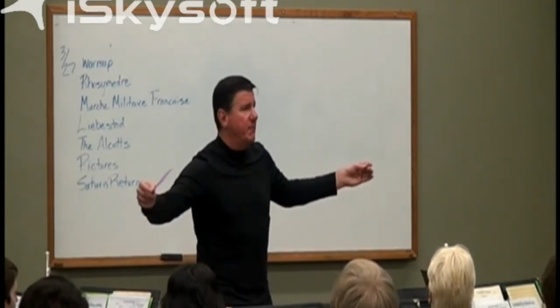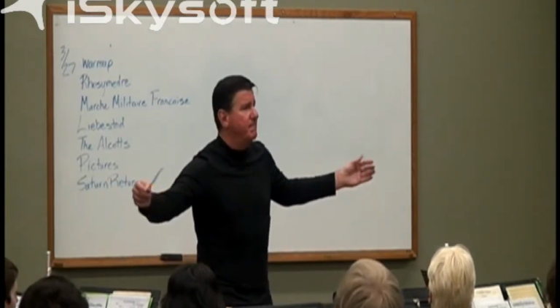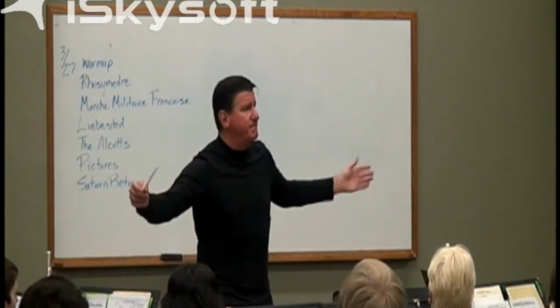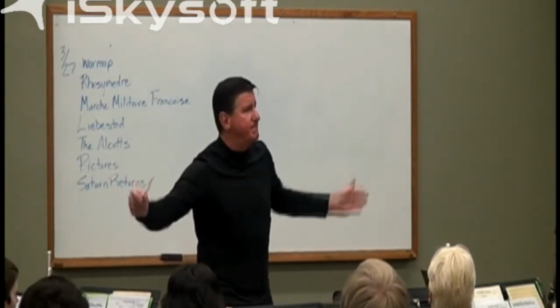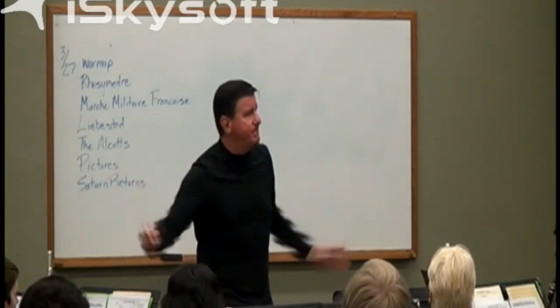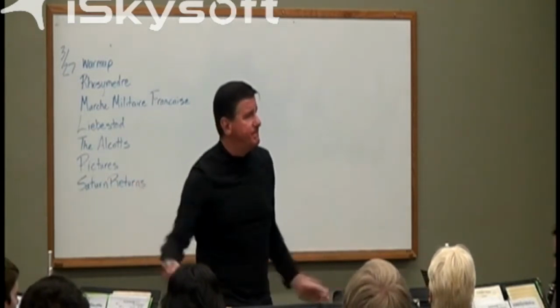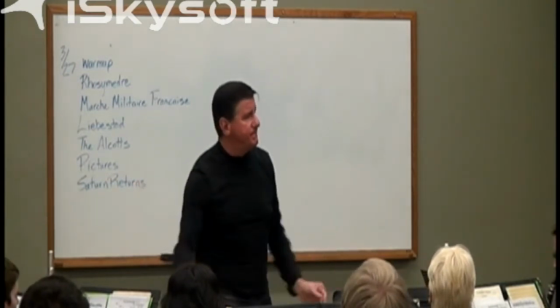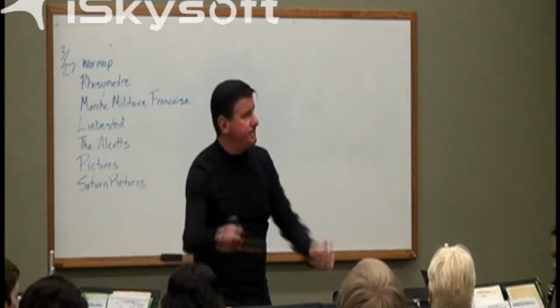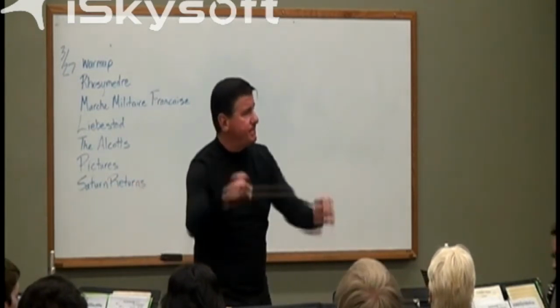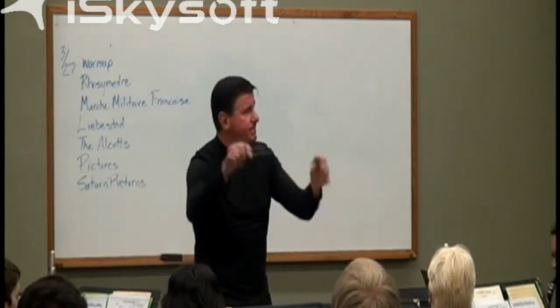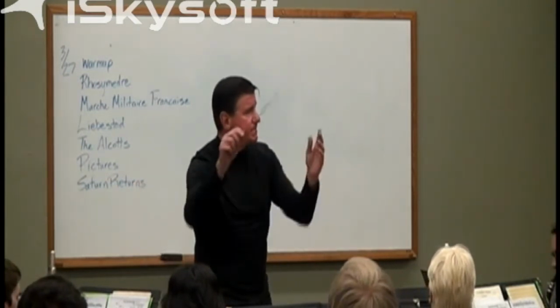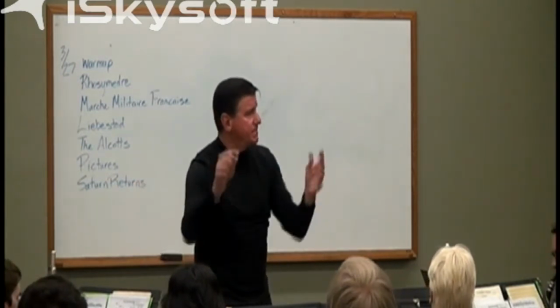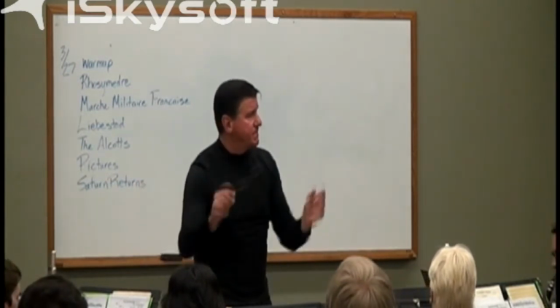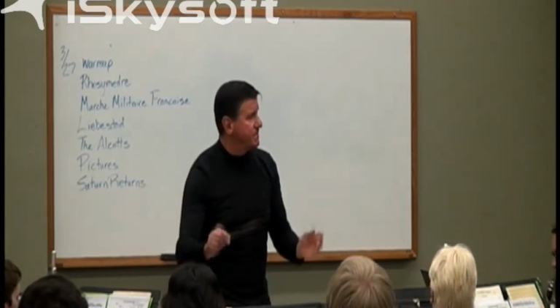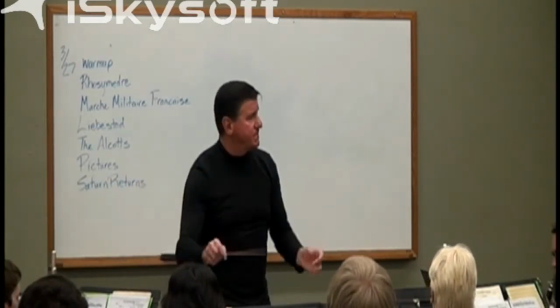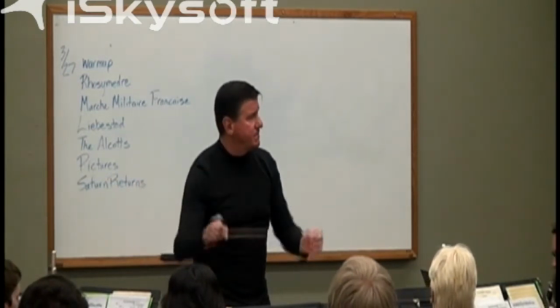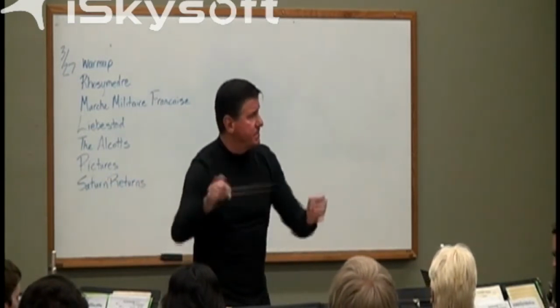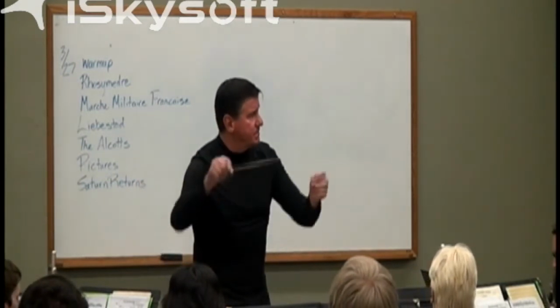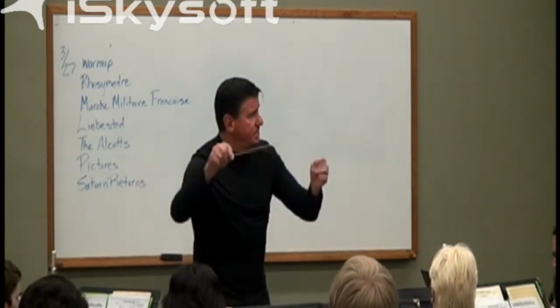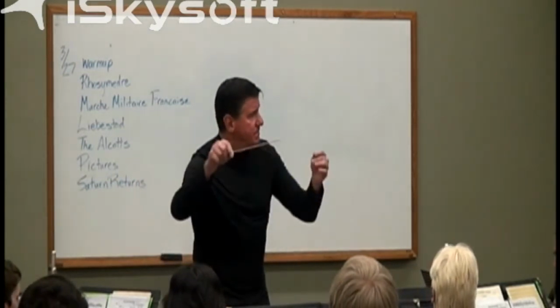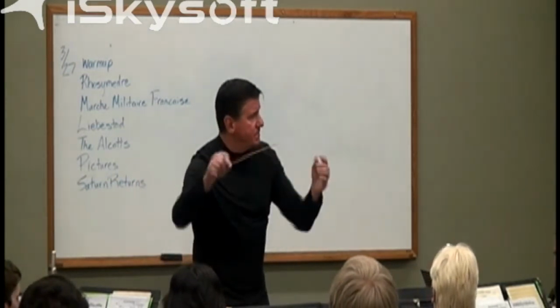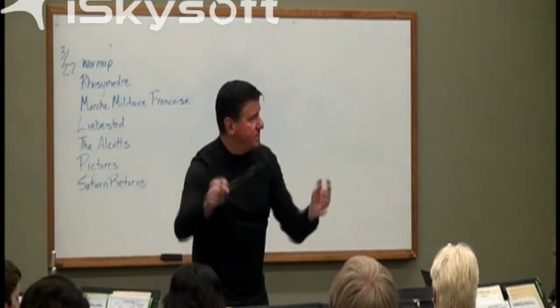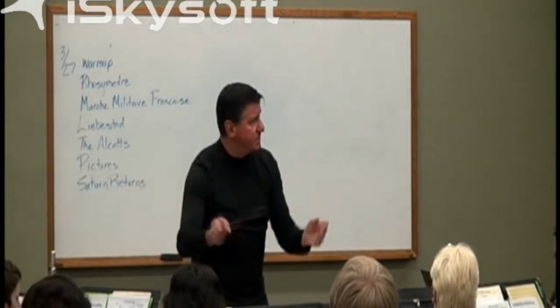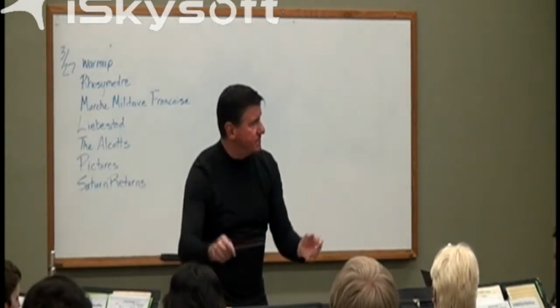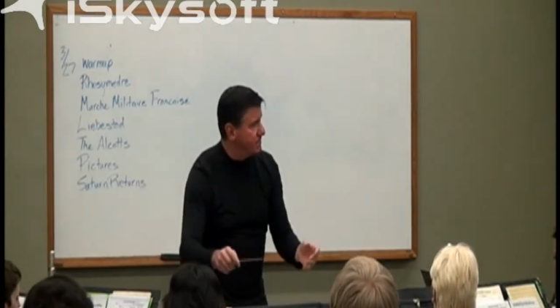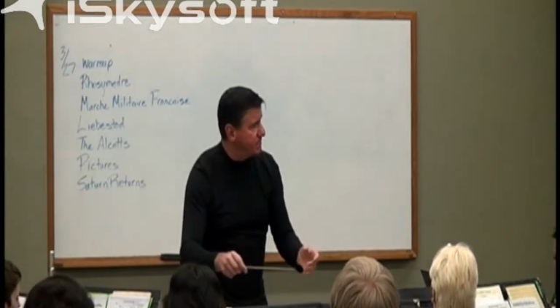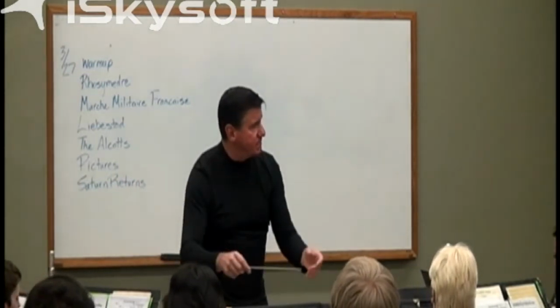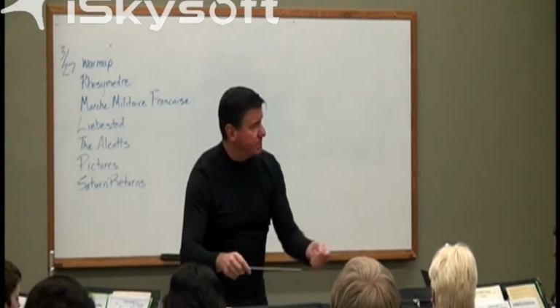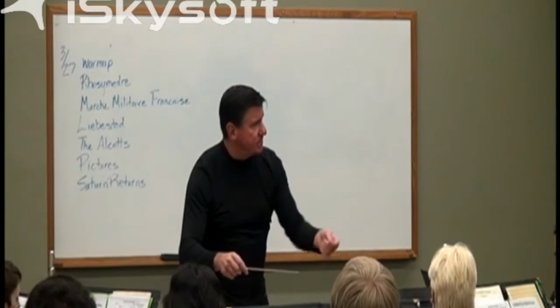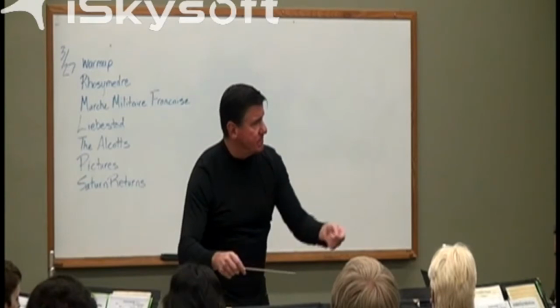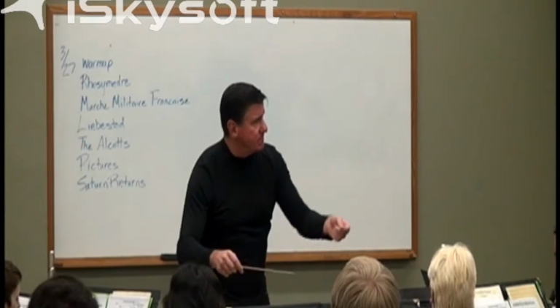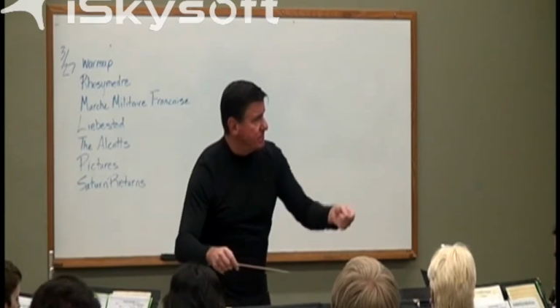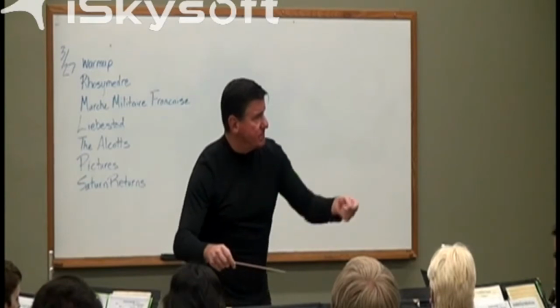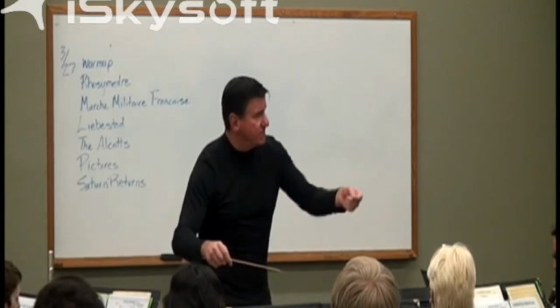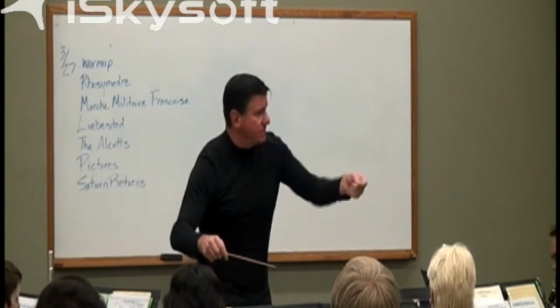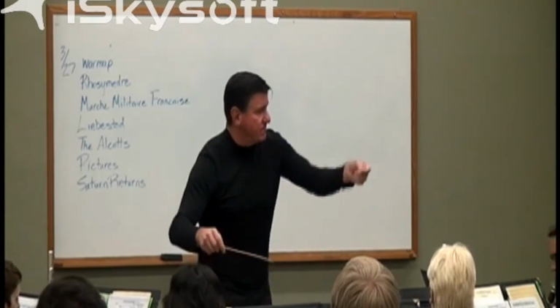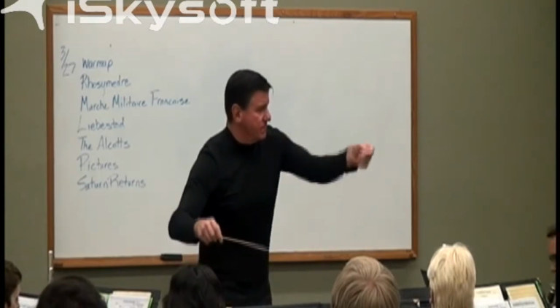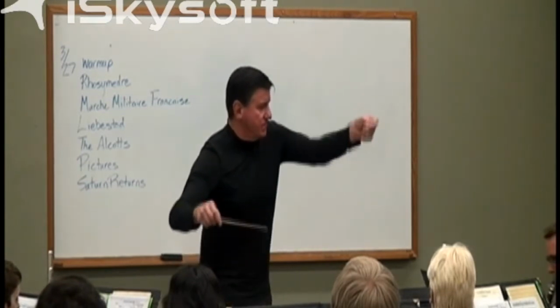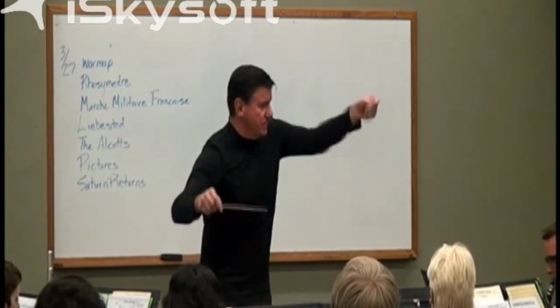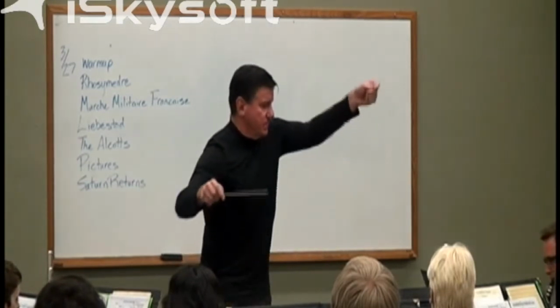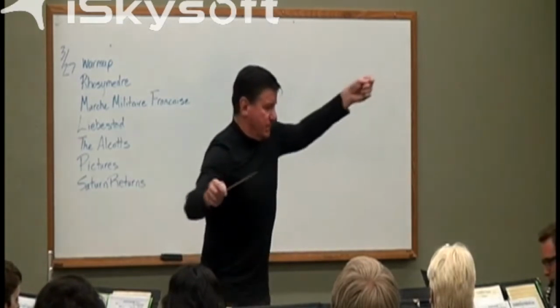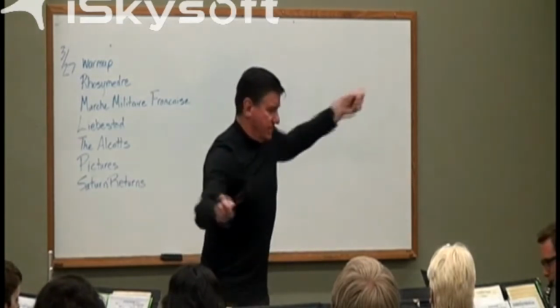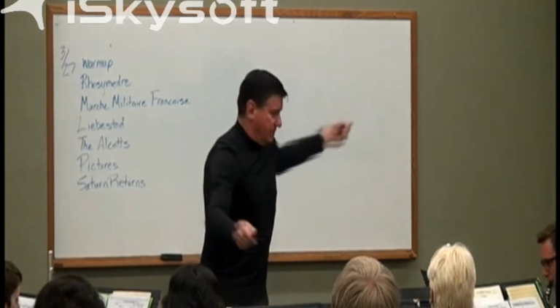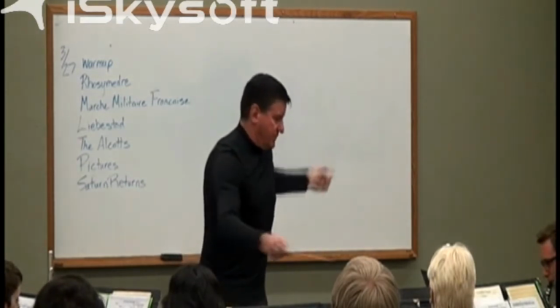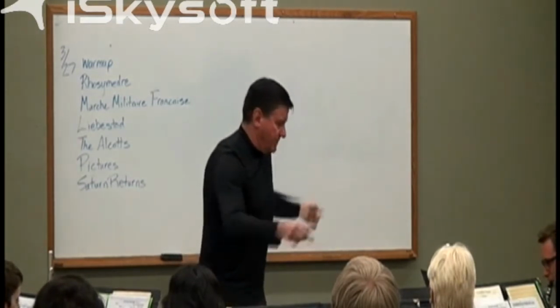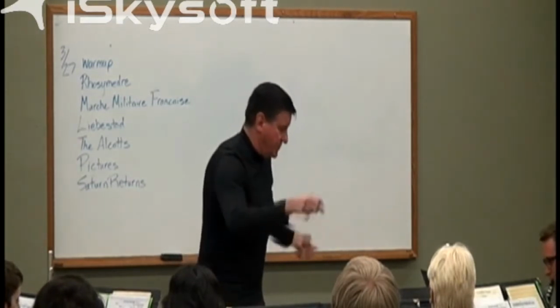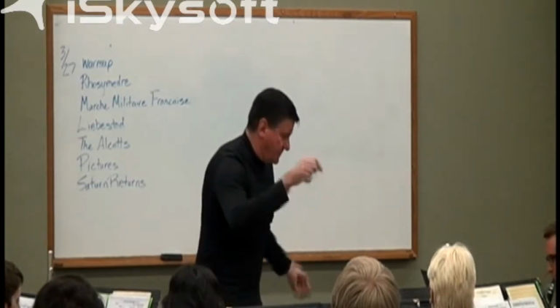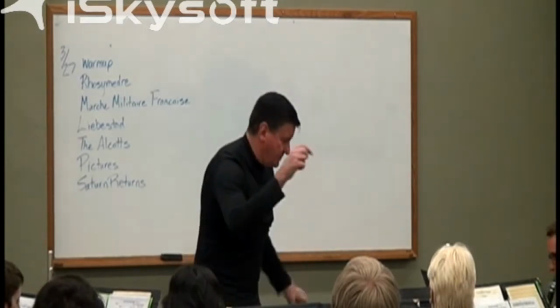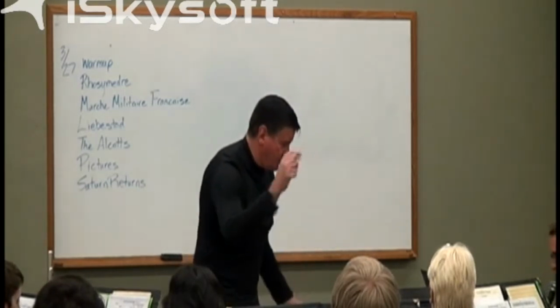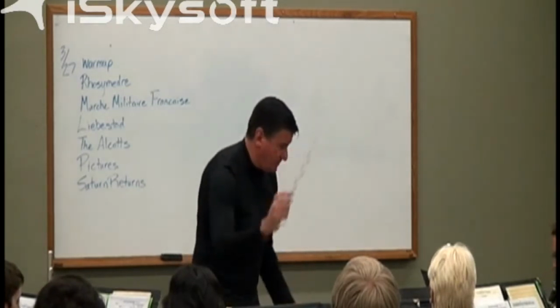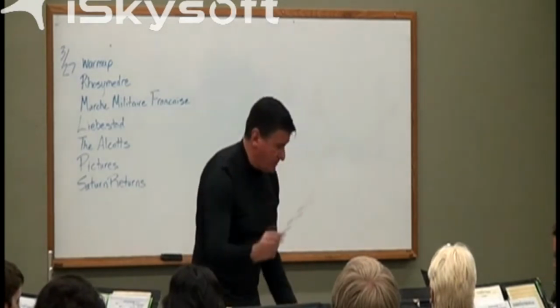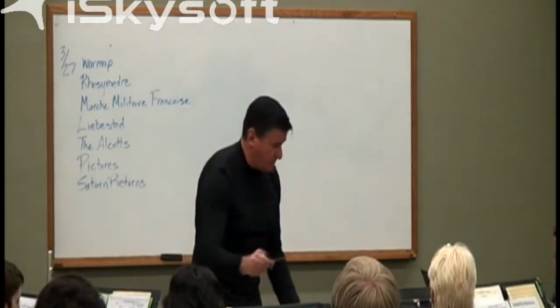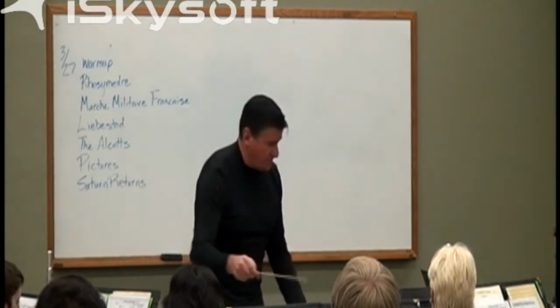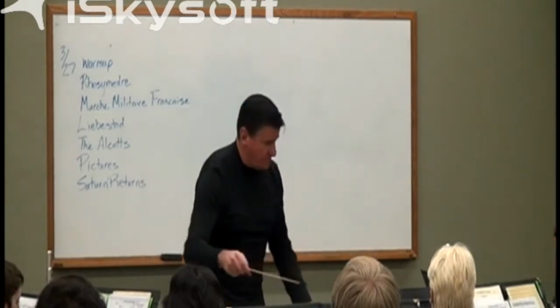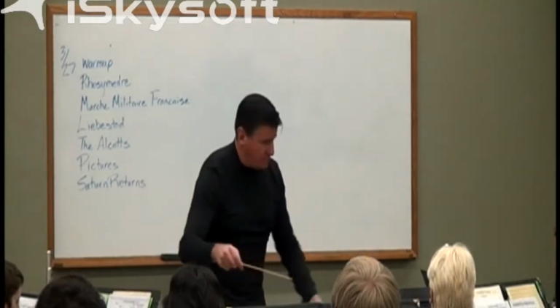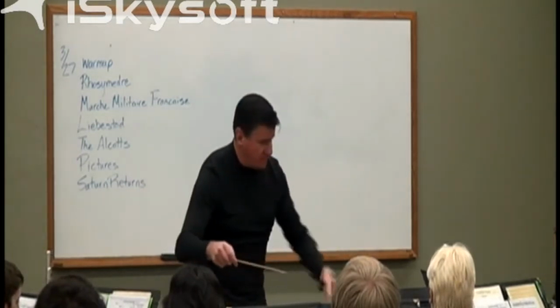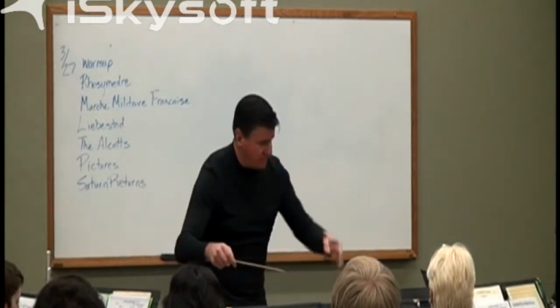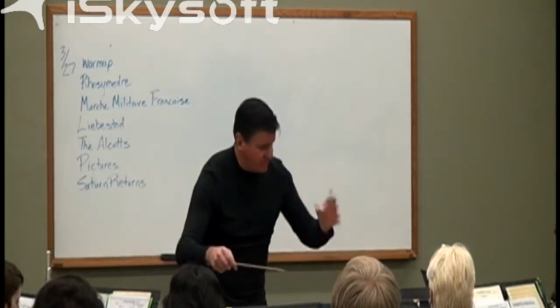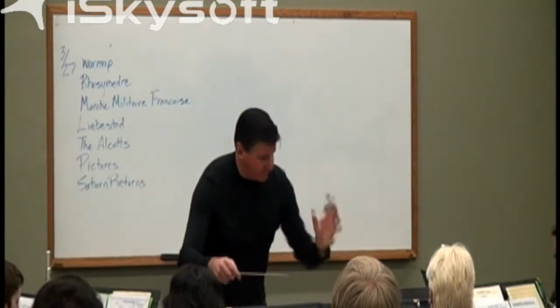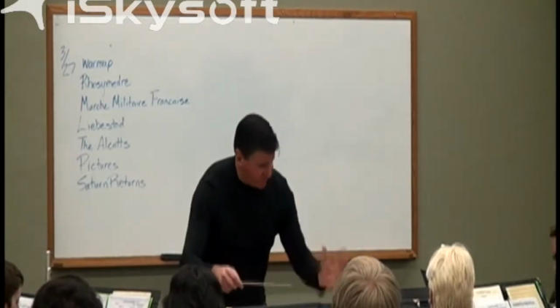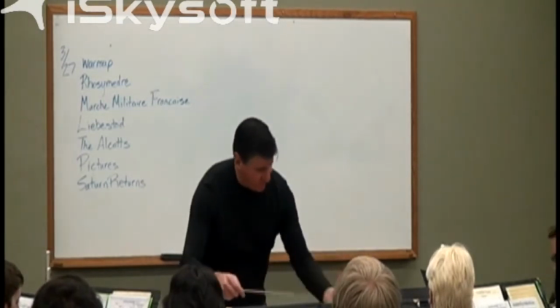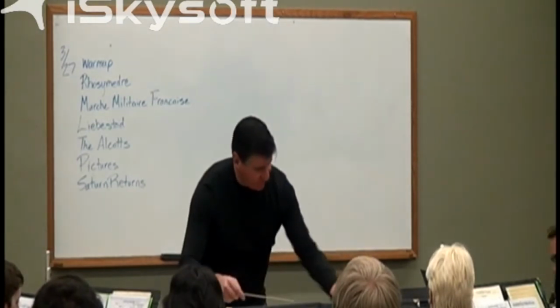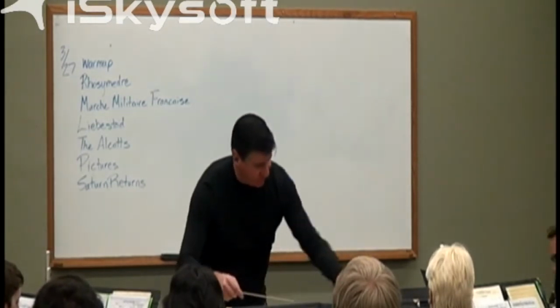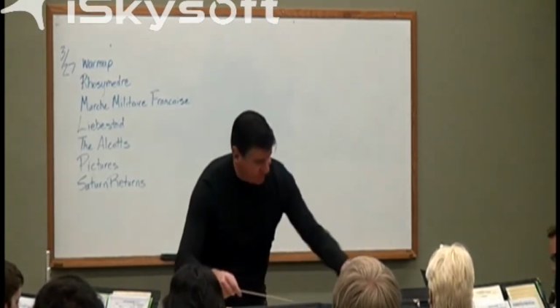Sometimes our warm-up is the best part of the day, so I would encourage you to do the same. Rosa Medri is a wonderful piece to do this with.